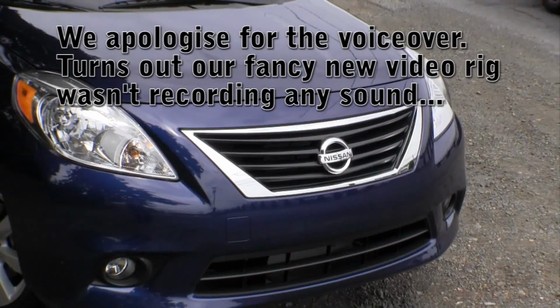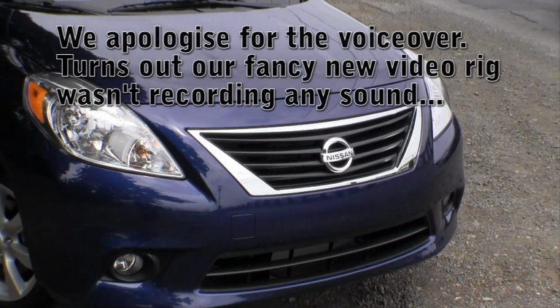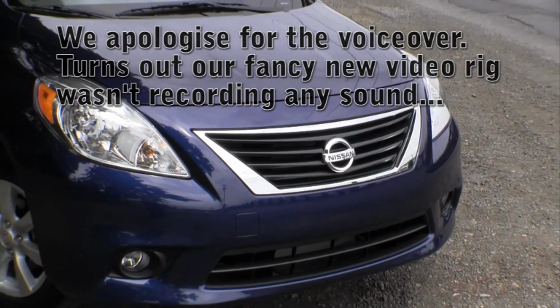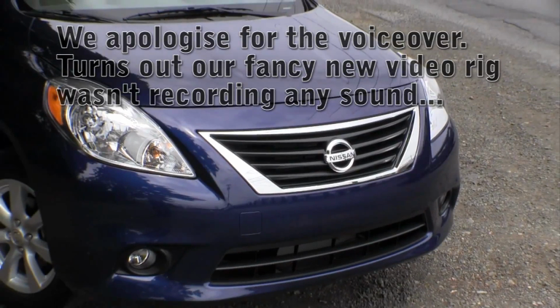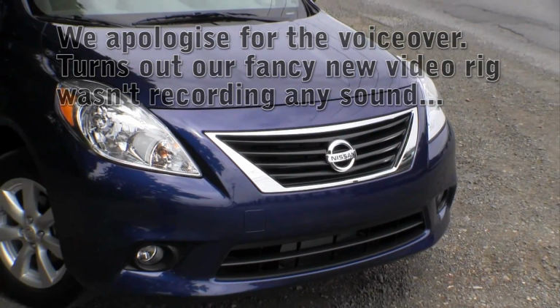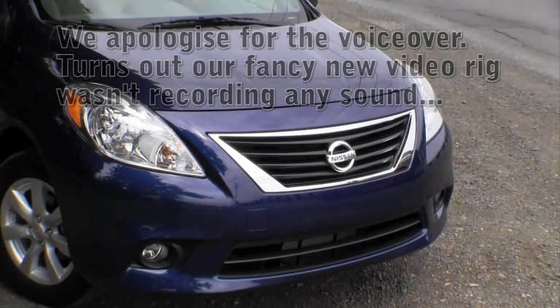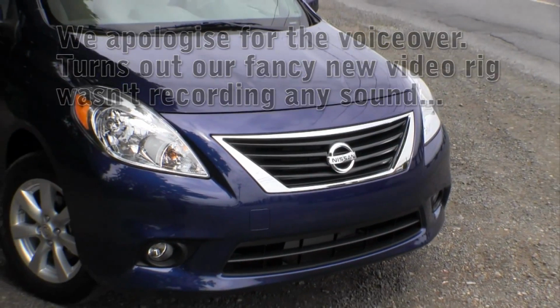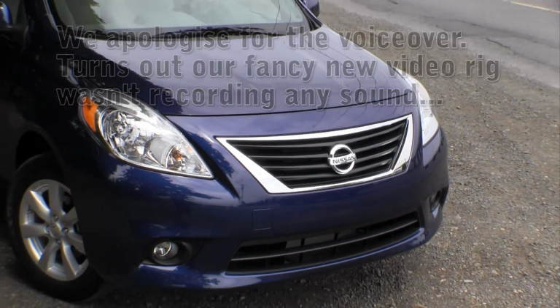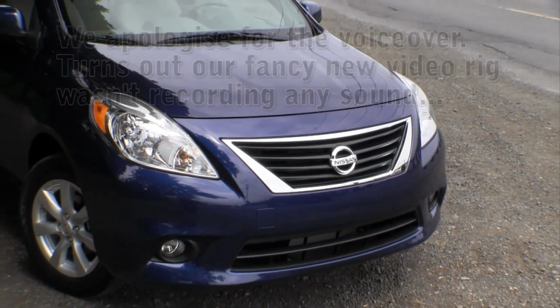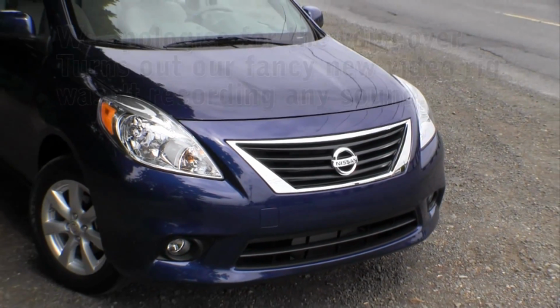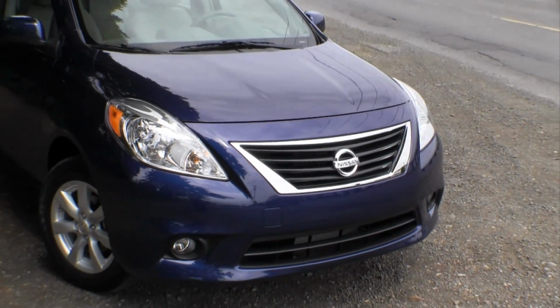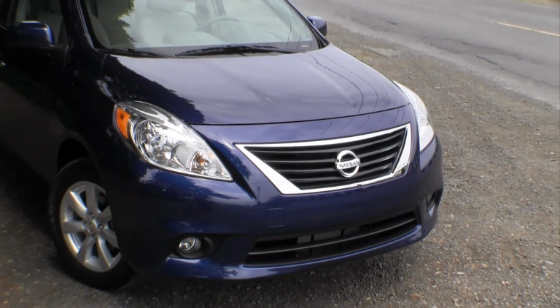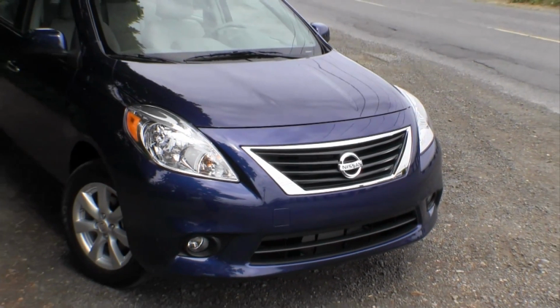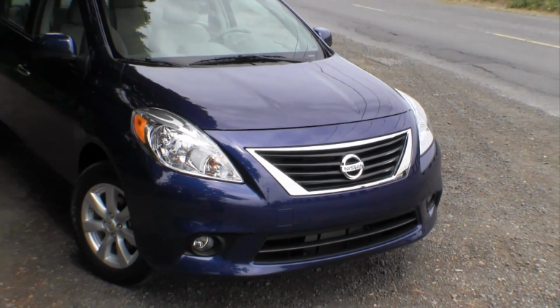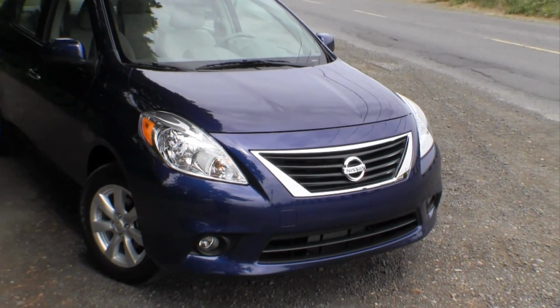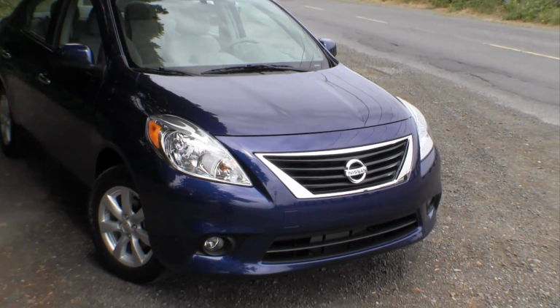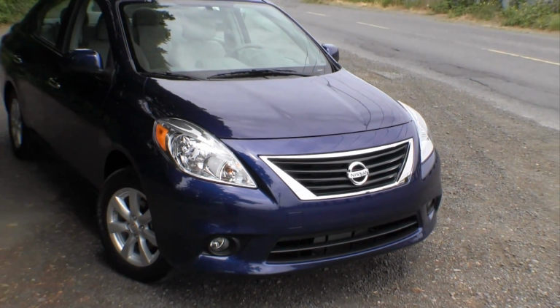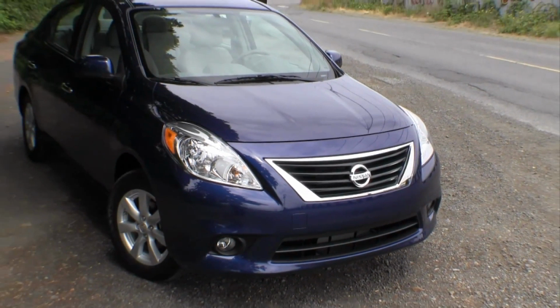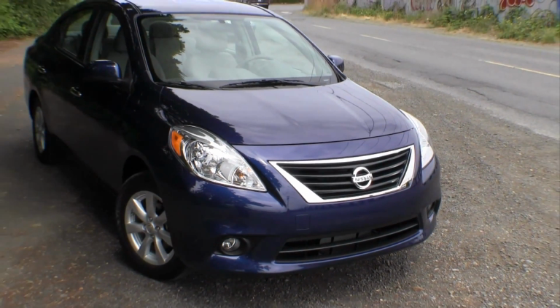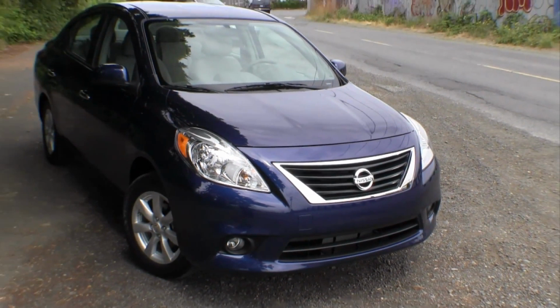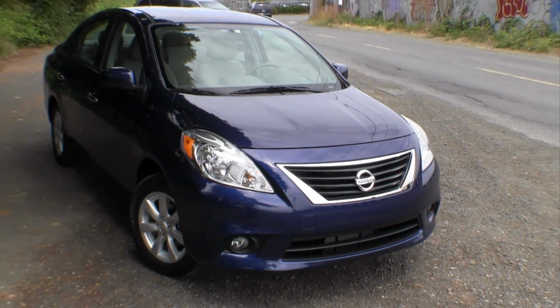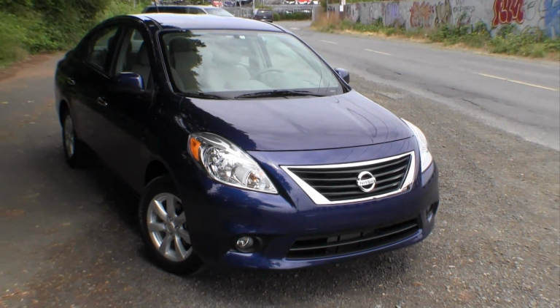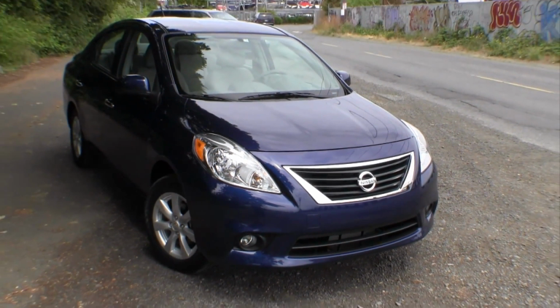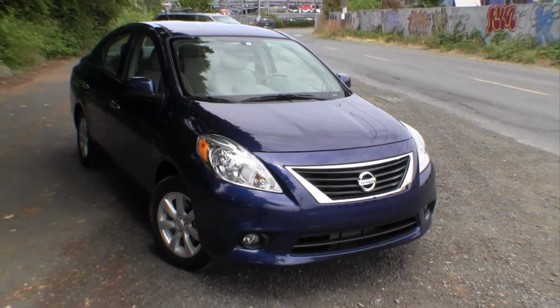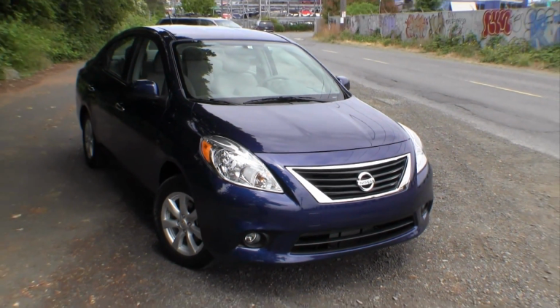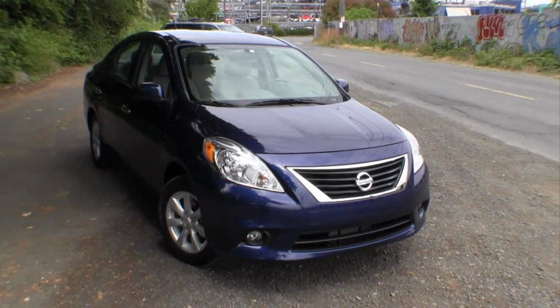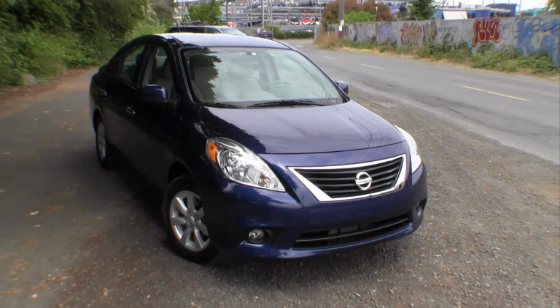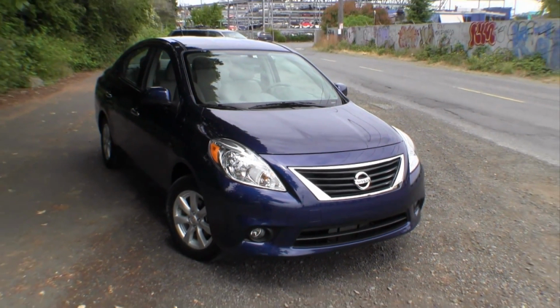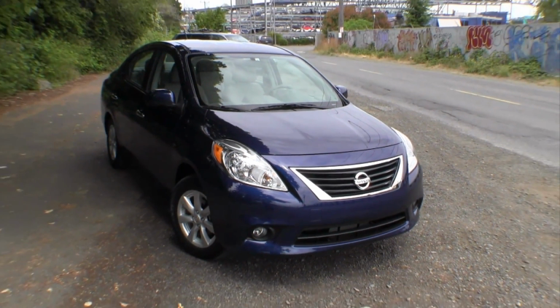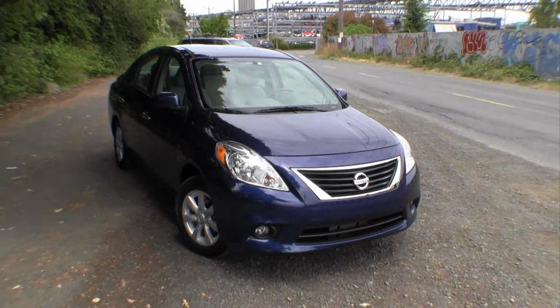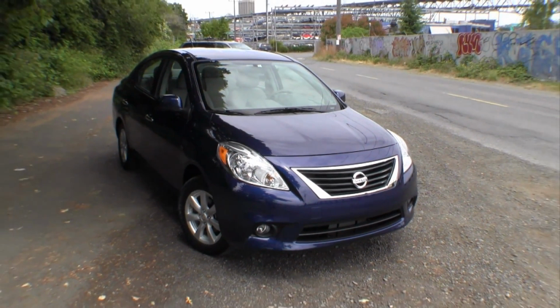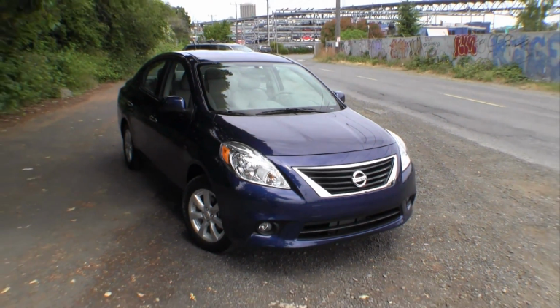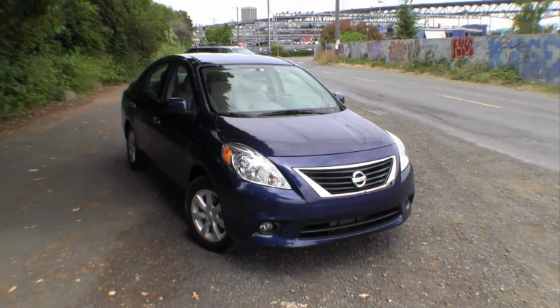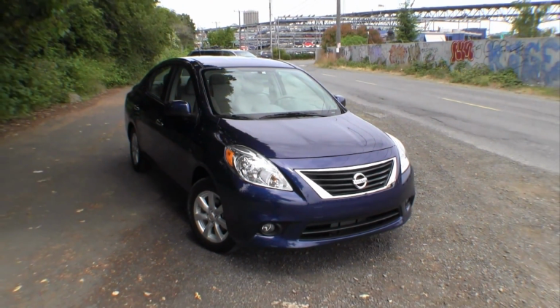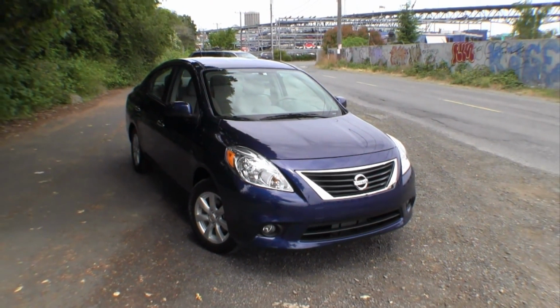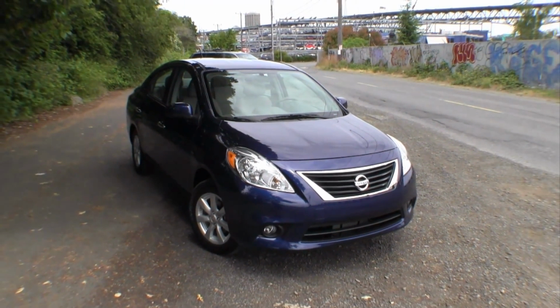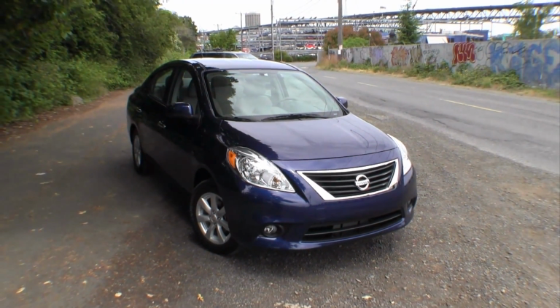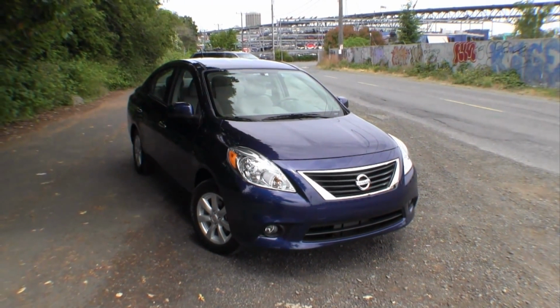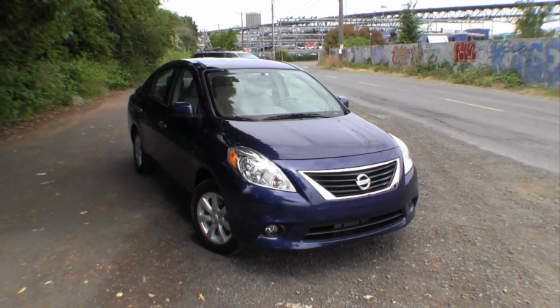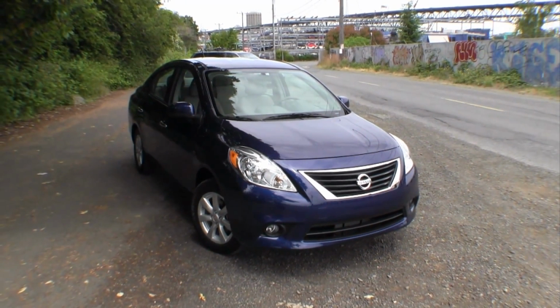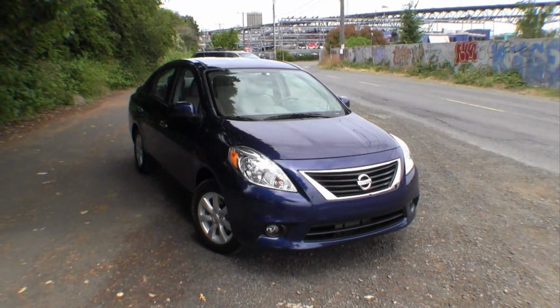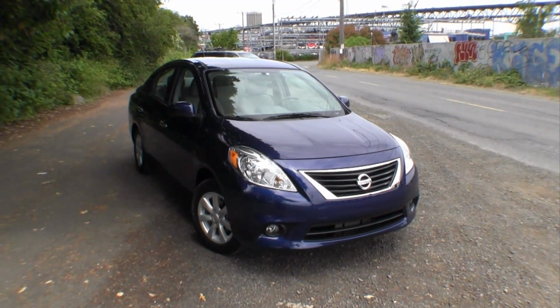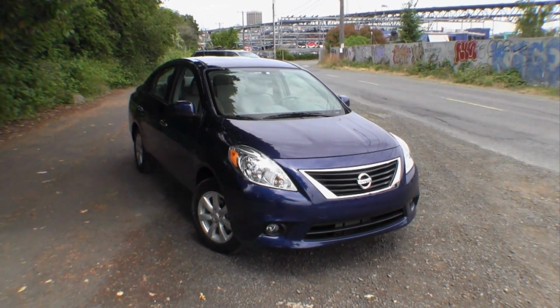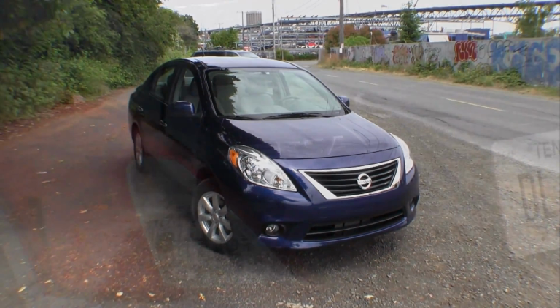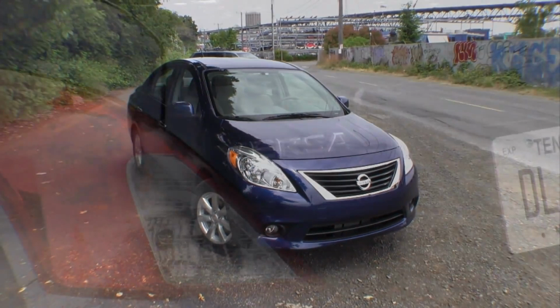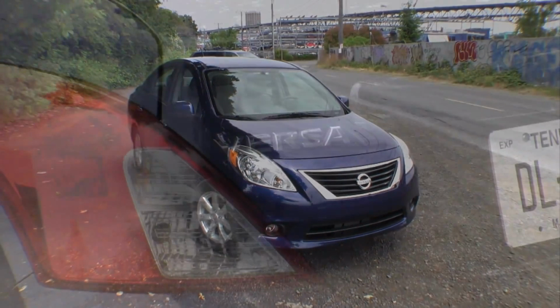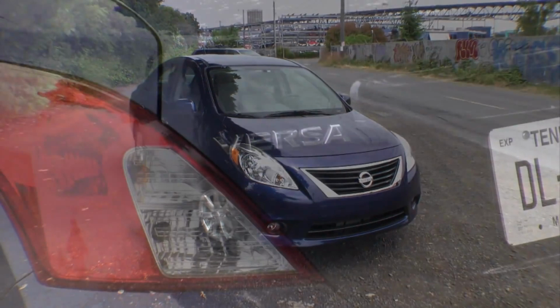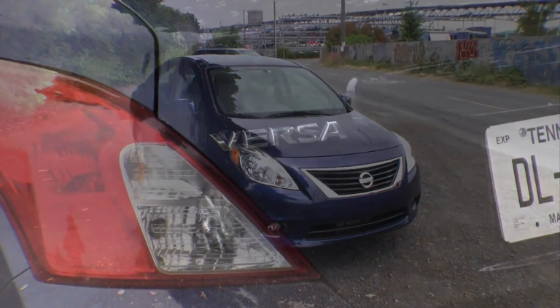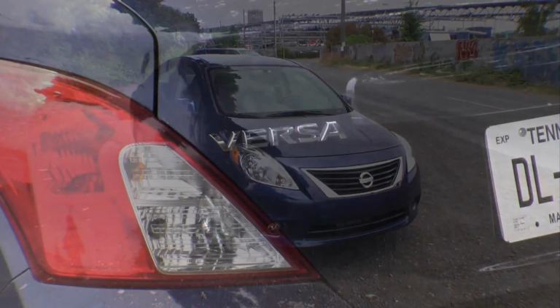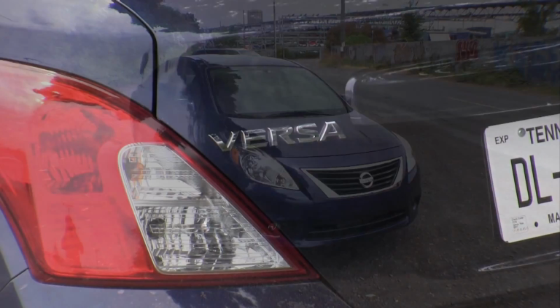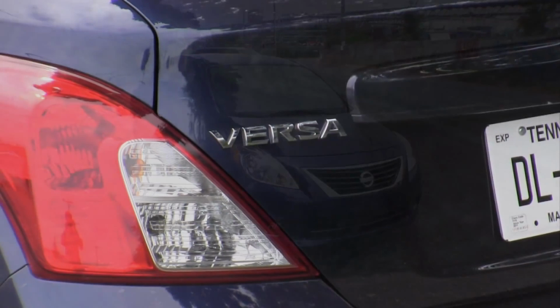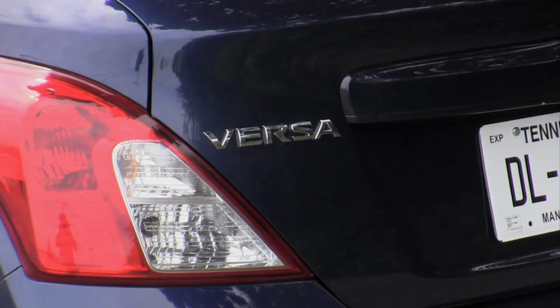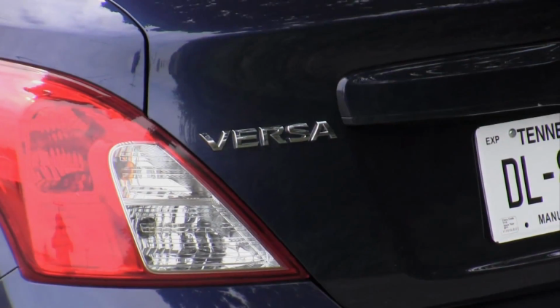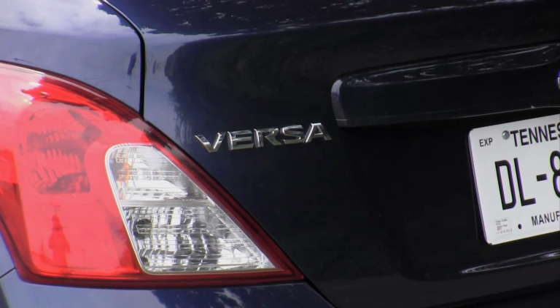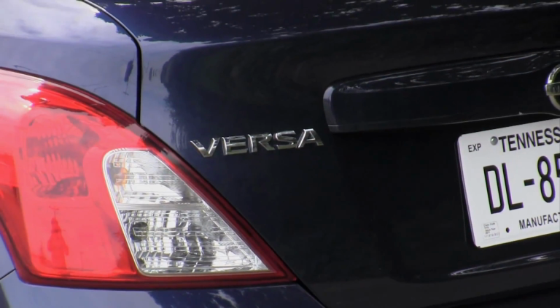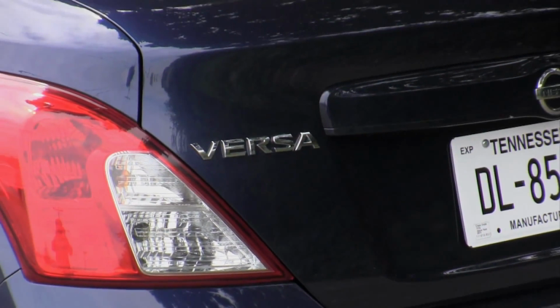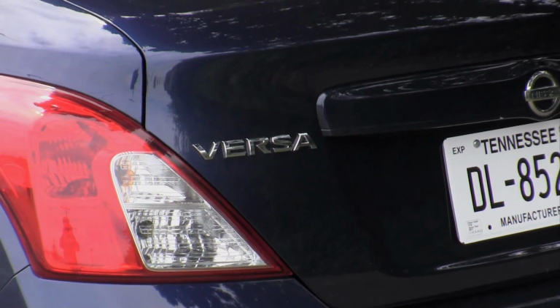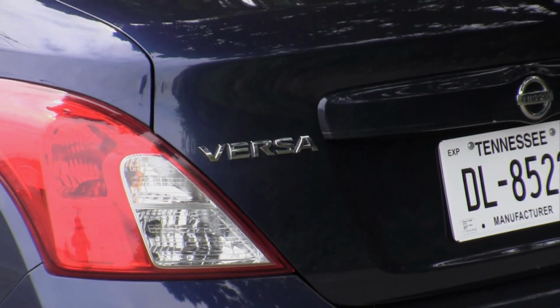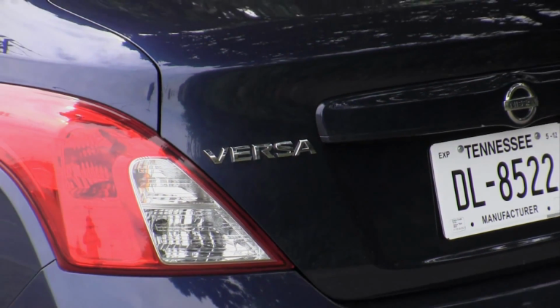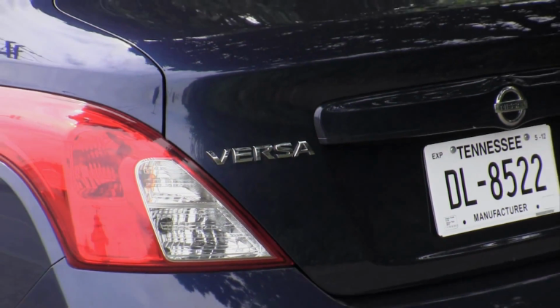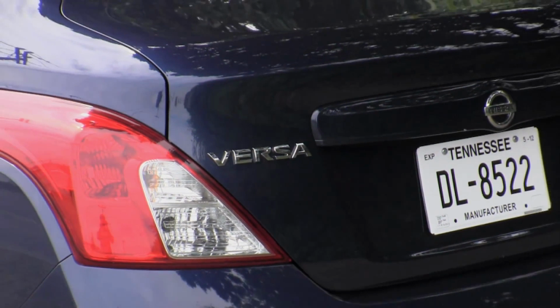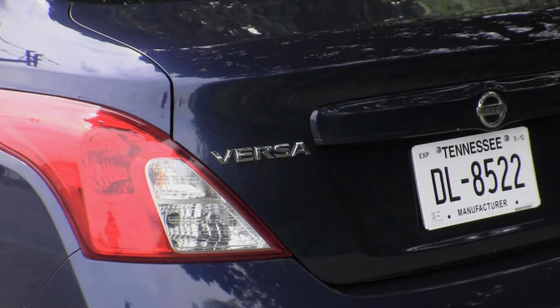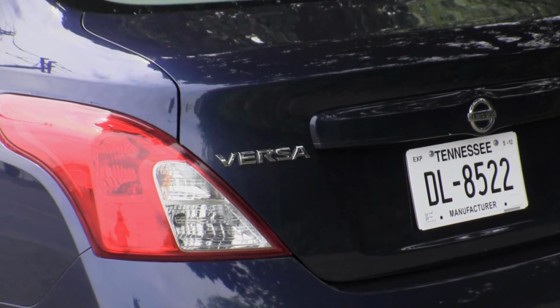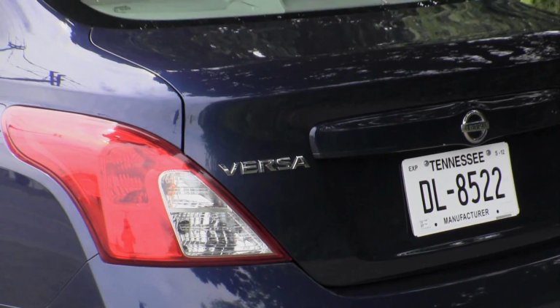This is the 2012 Nissan Versa Sedan. Nissan invited TTAC up to Seattle to sample this pre-production SL model.